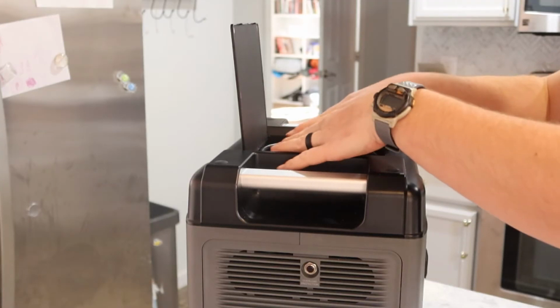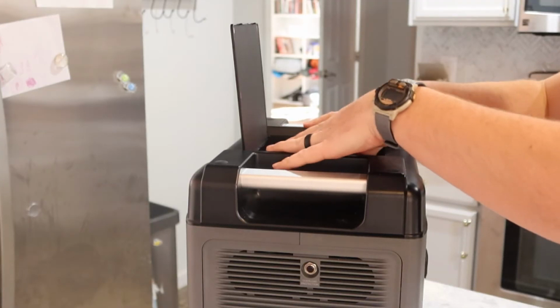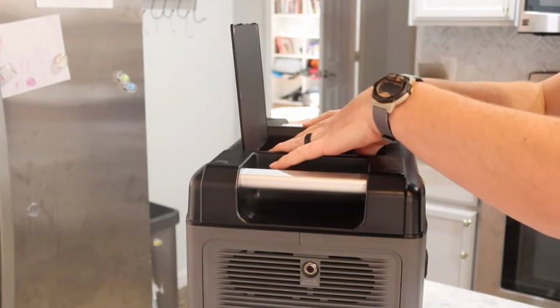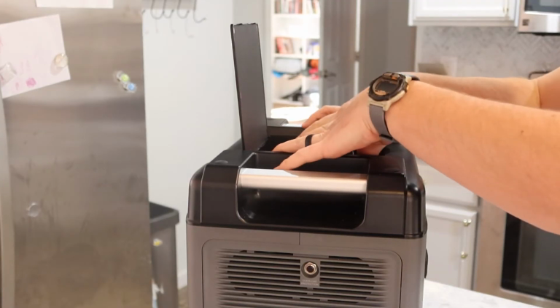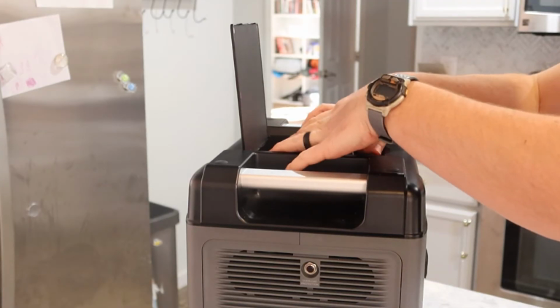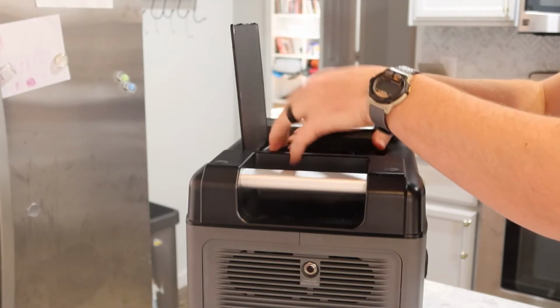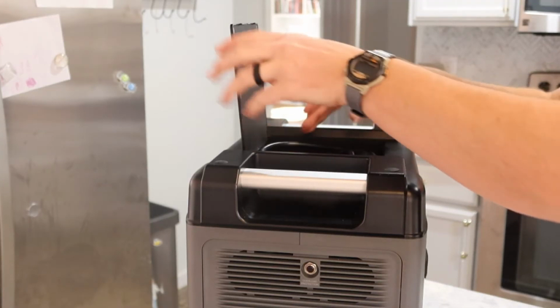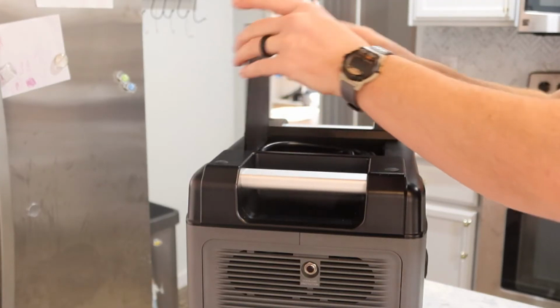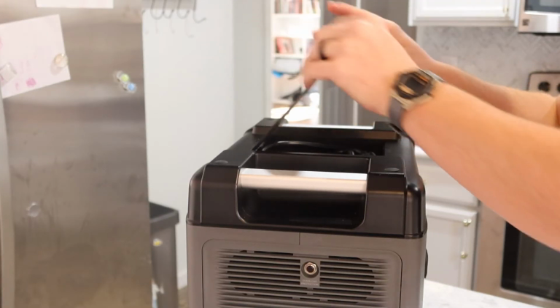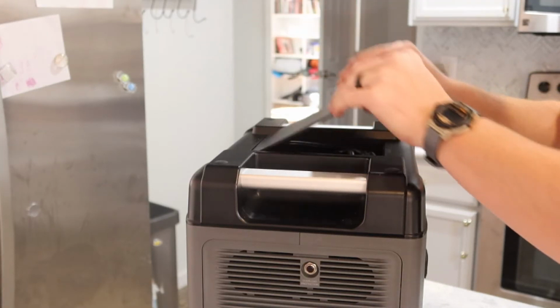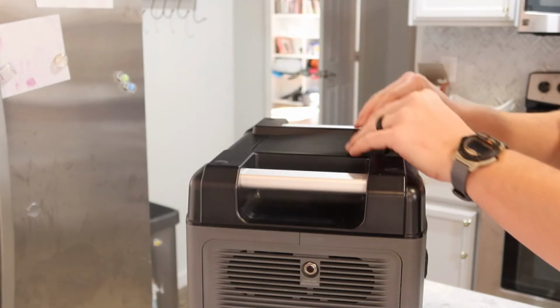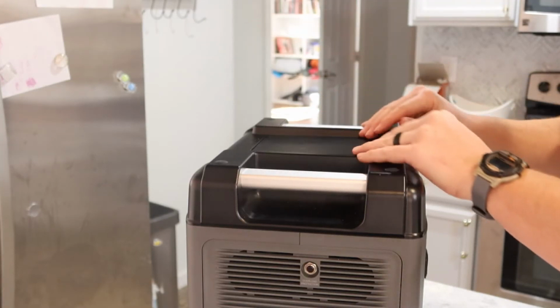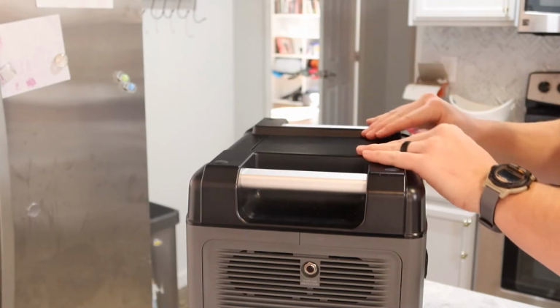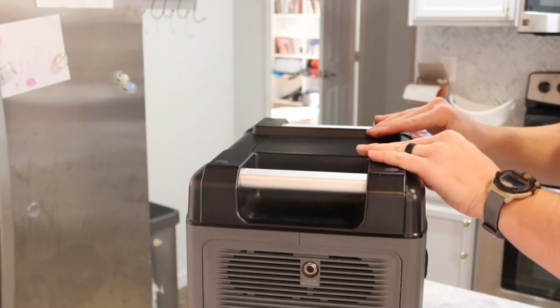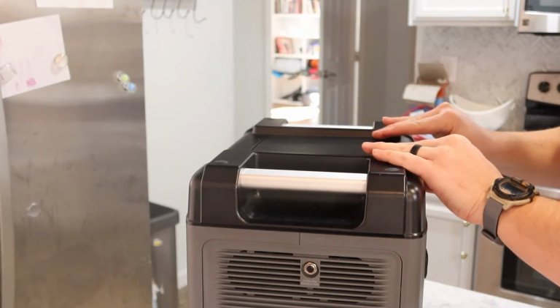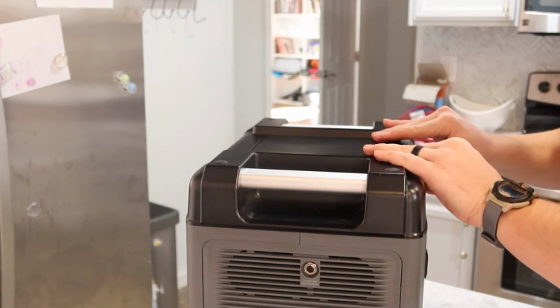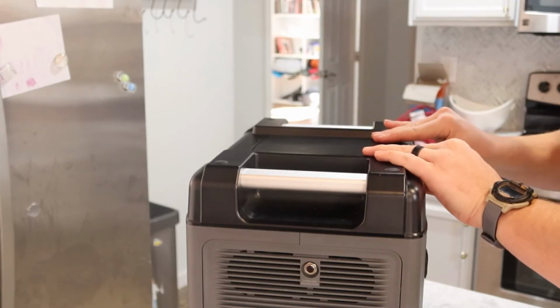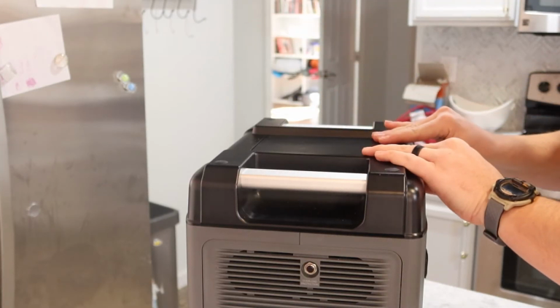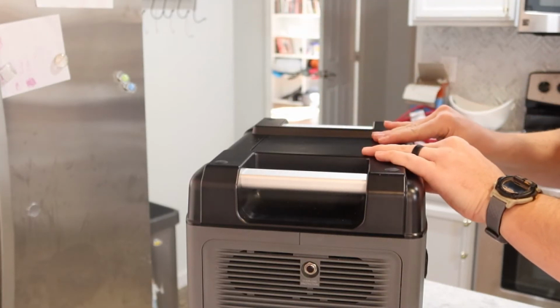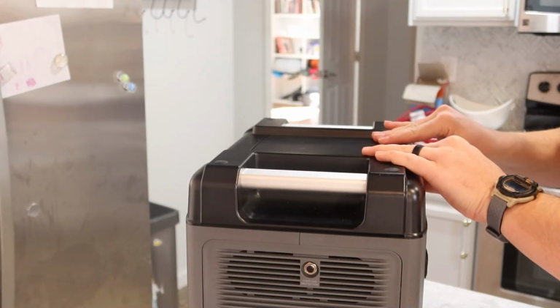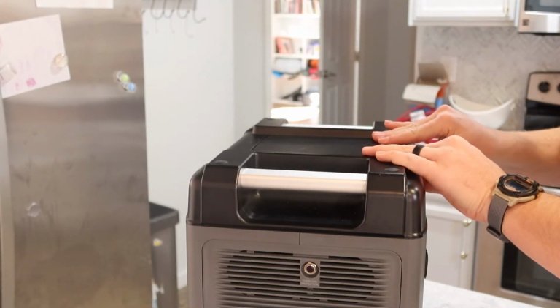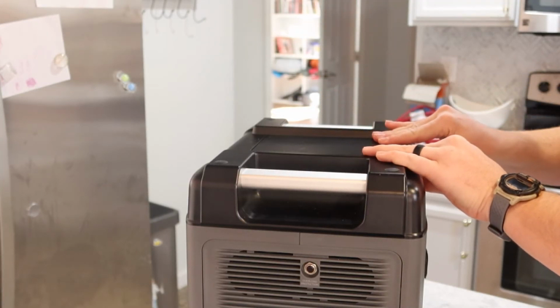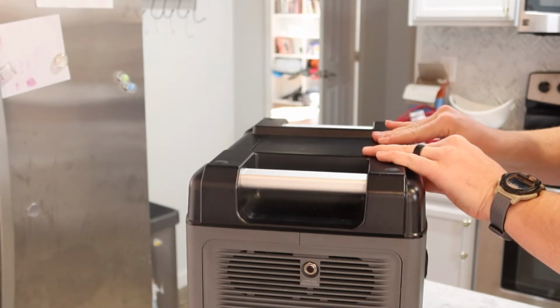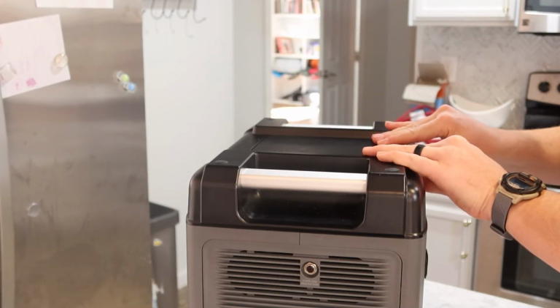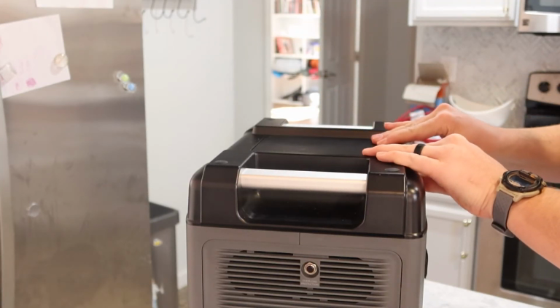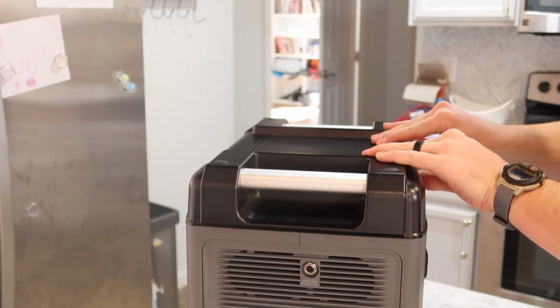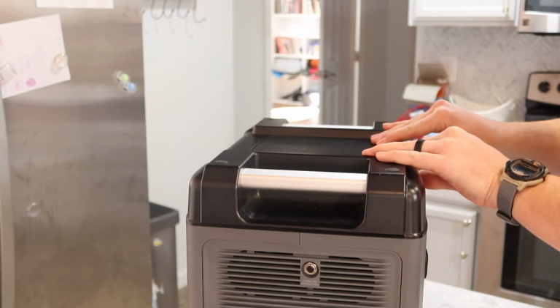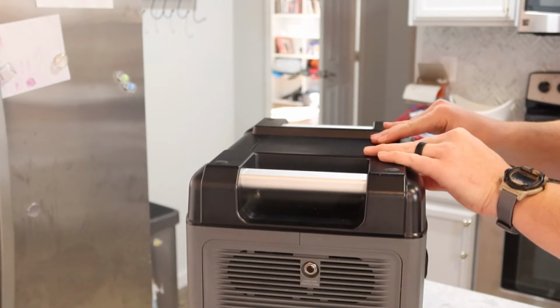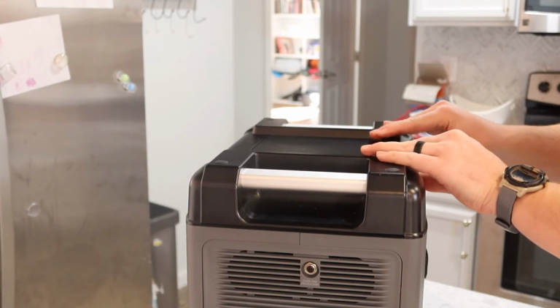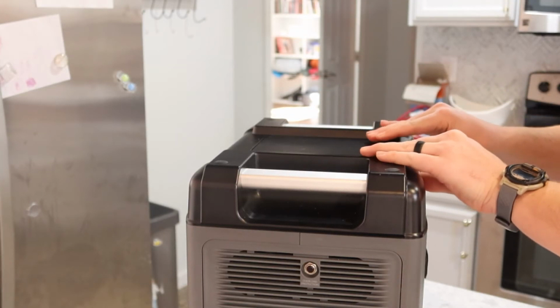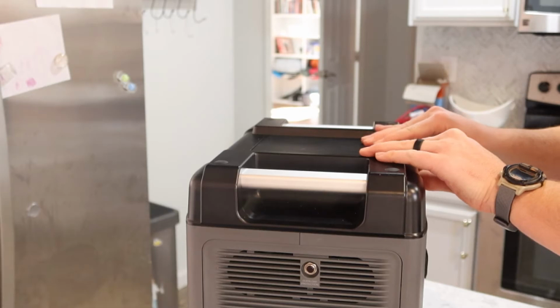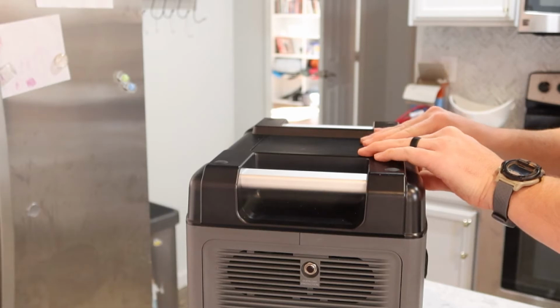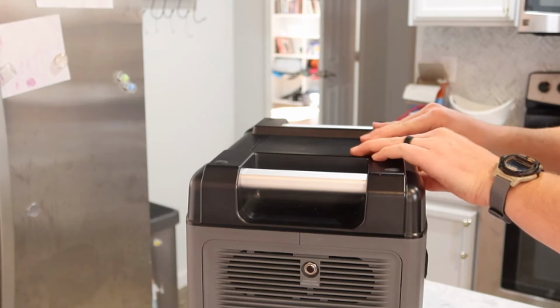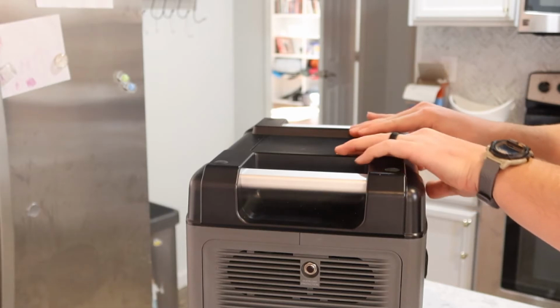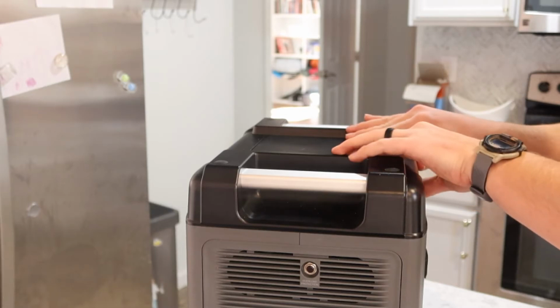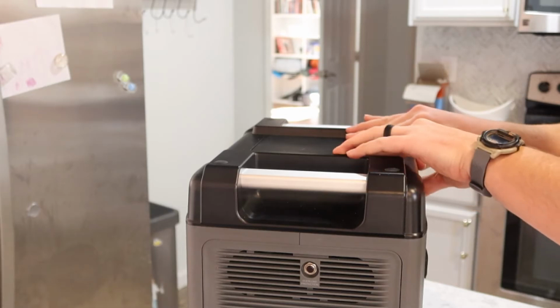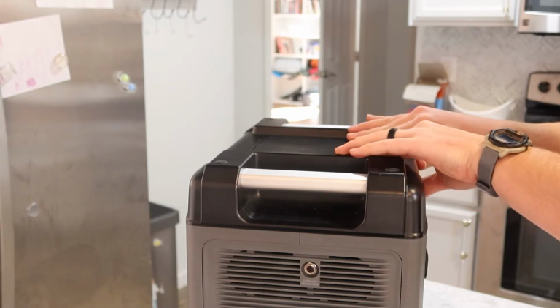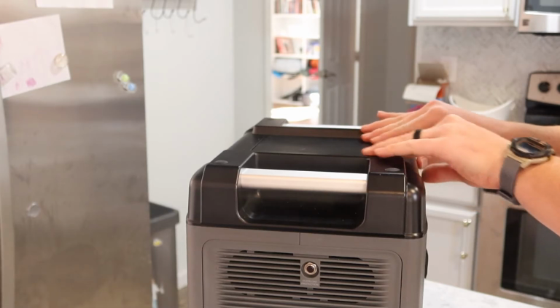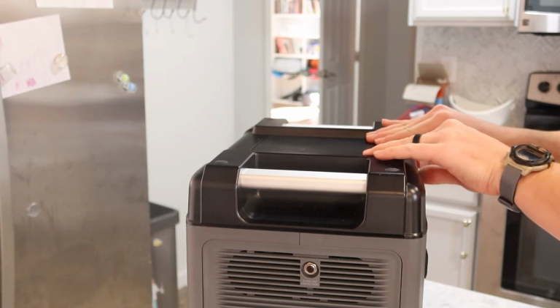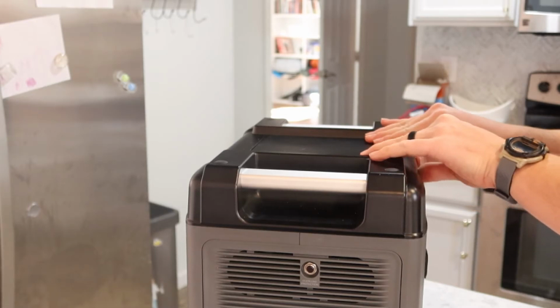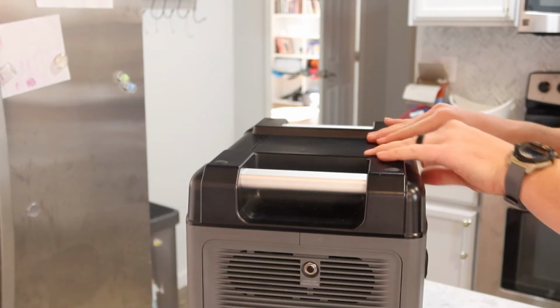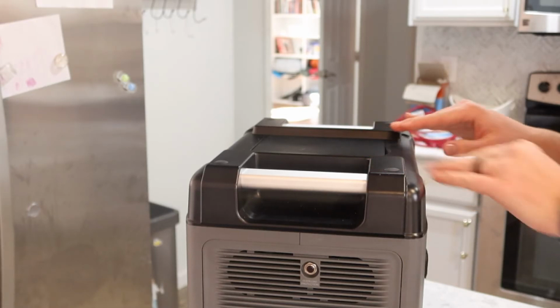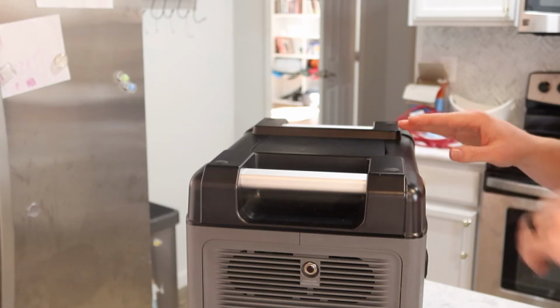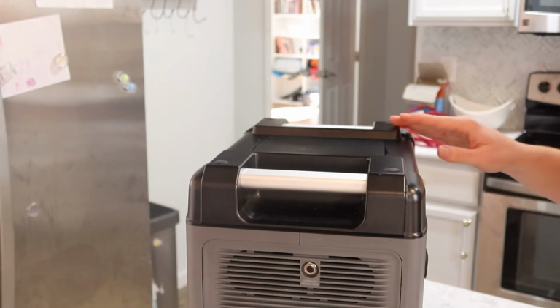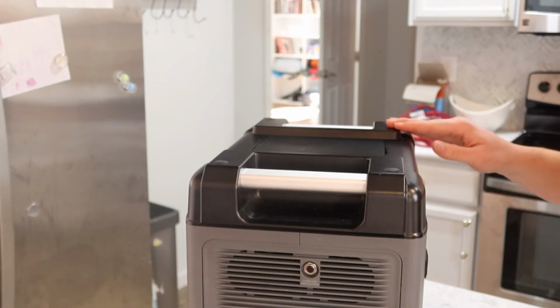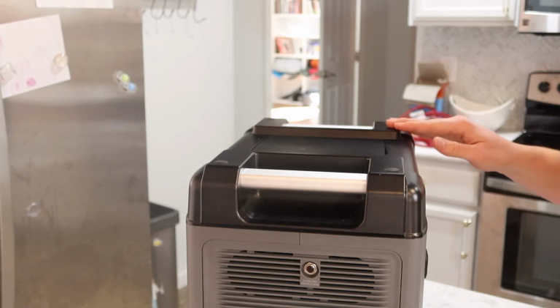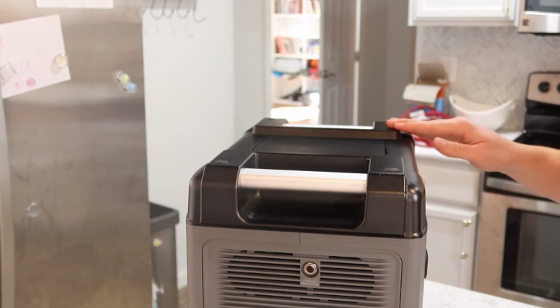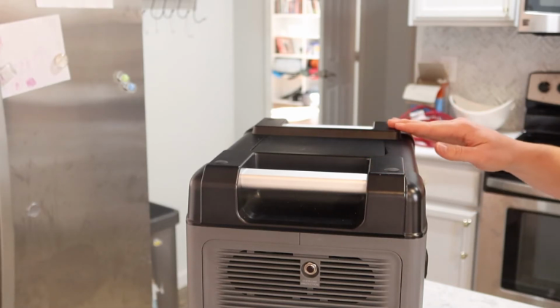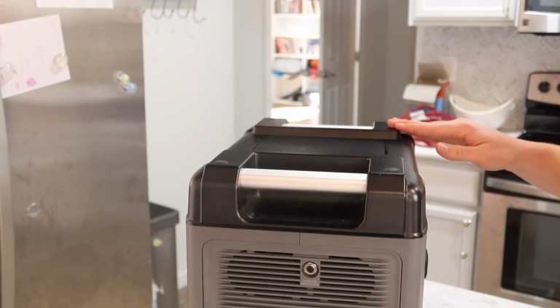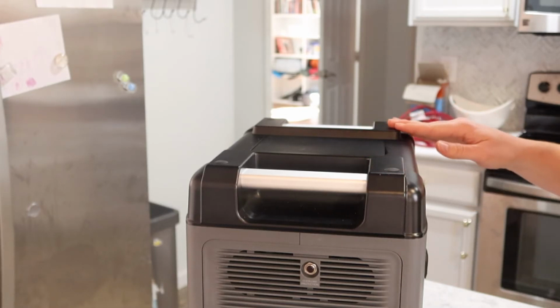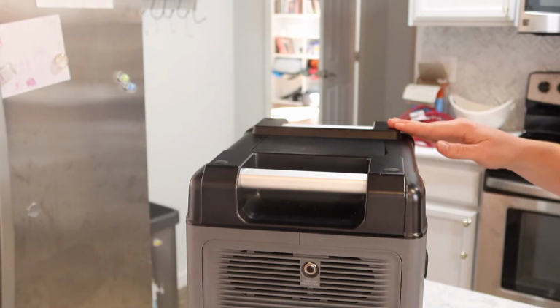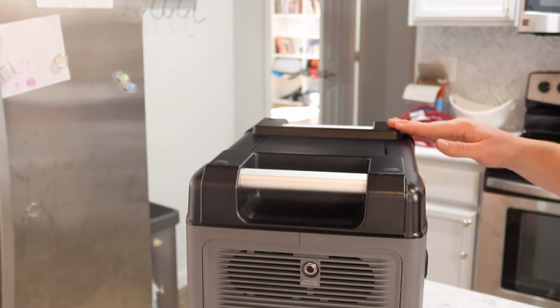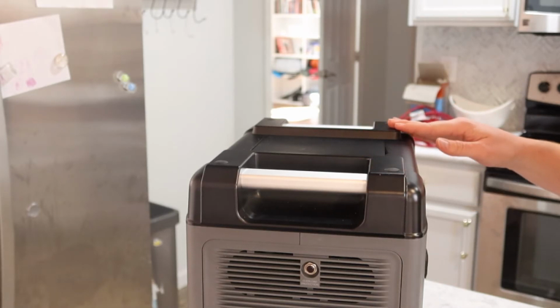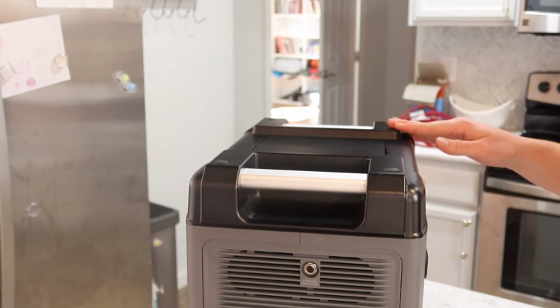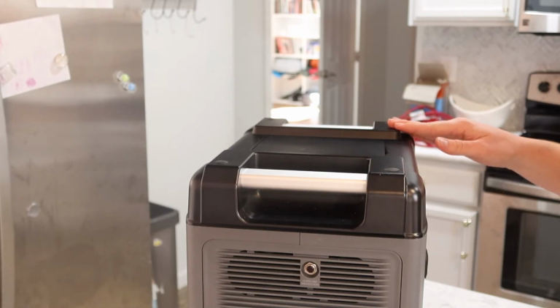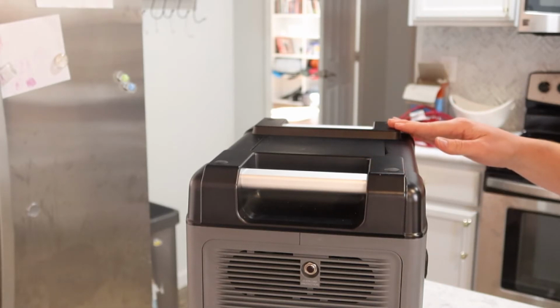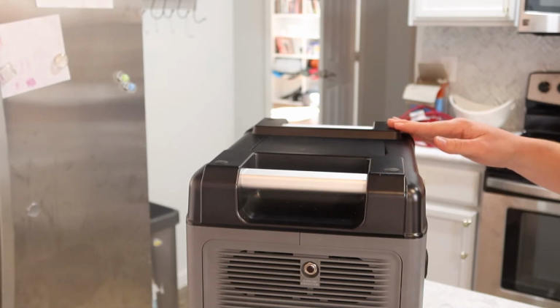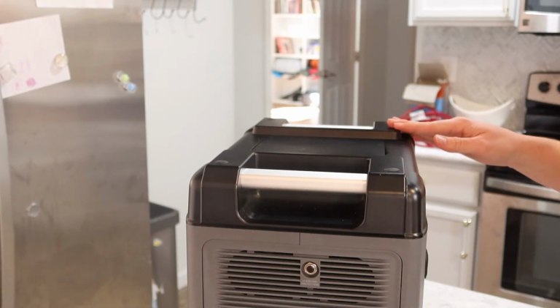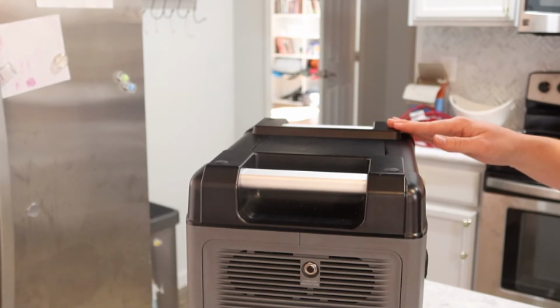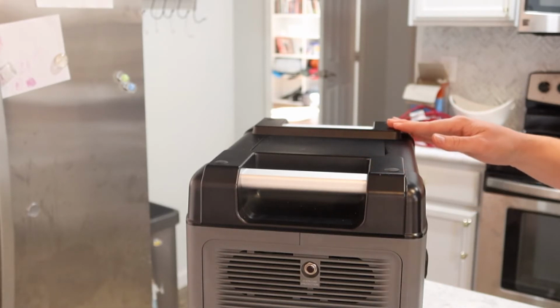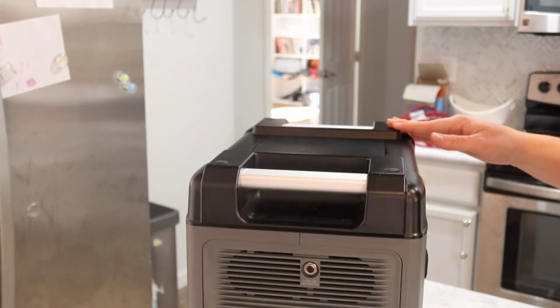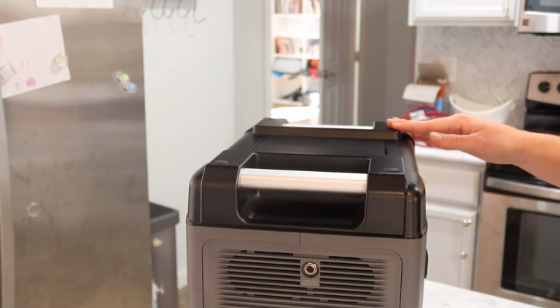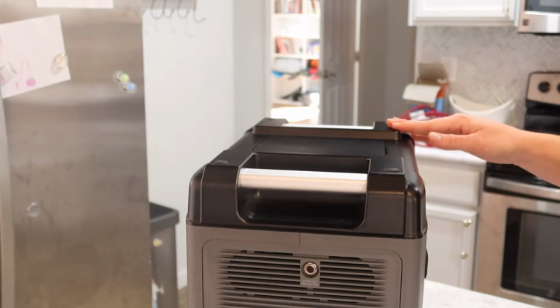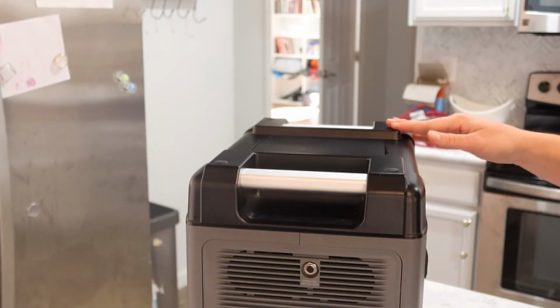That's pretty much all the features we need to know for this video. Let's get into the test and see how long the fridge will last on this battery.